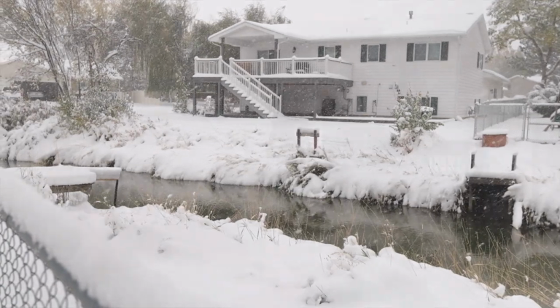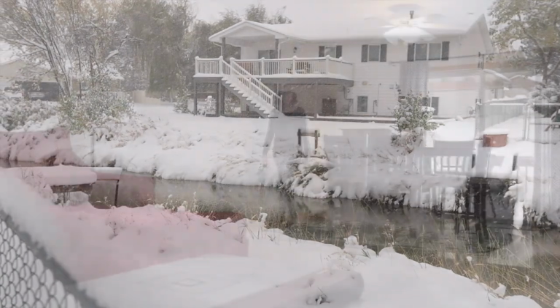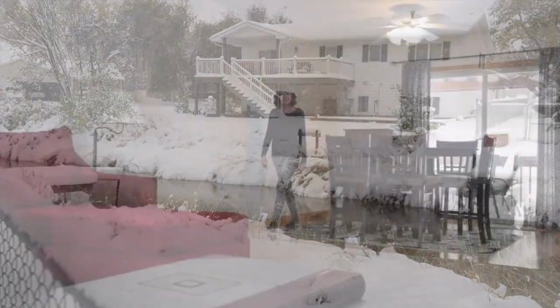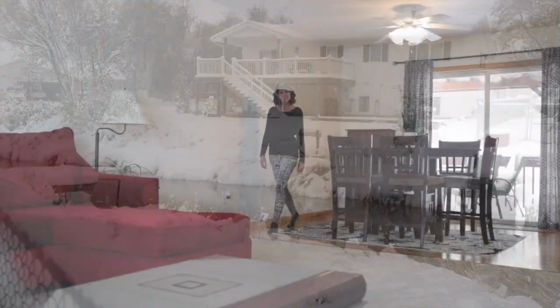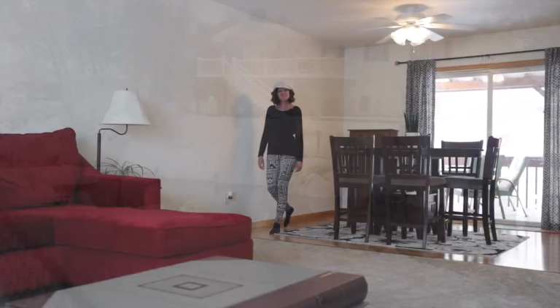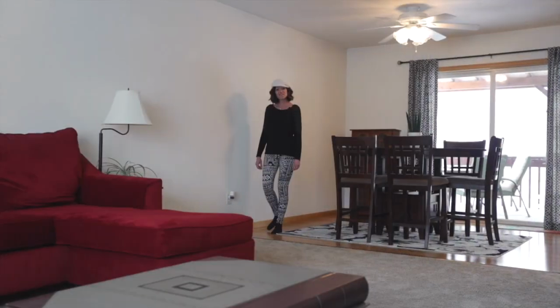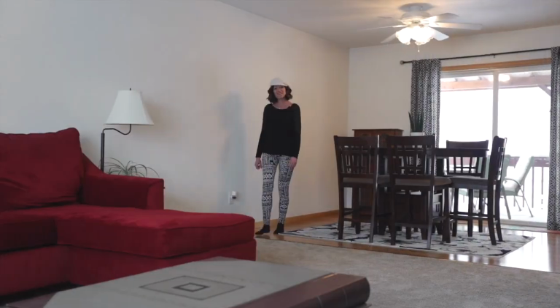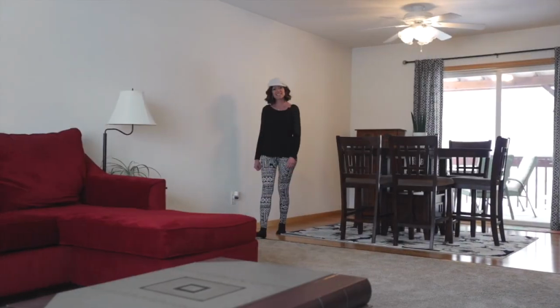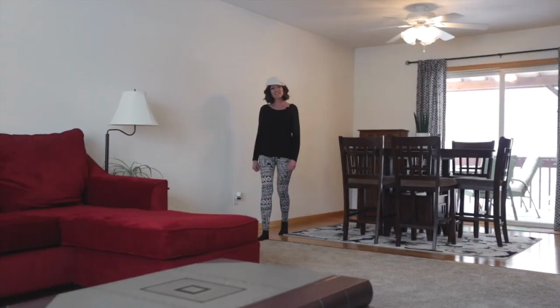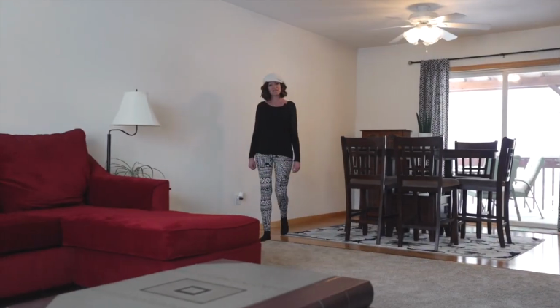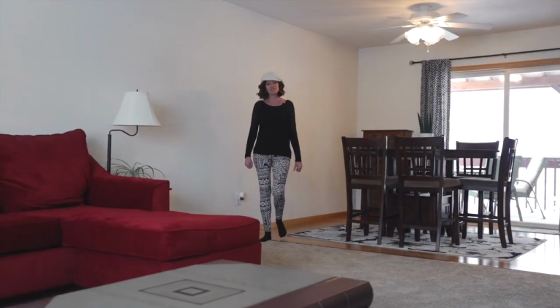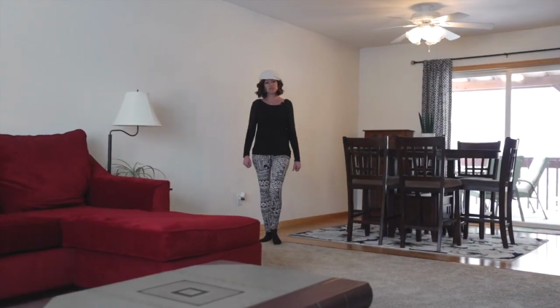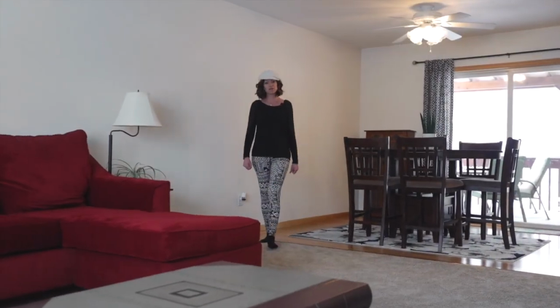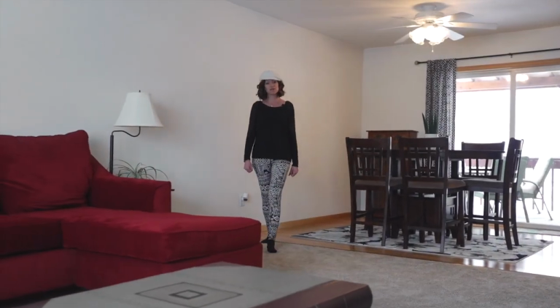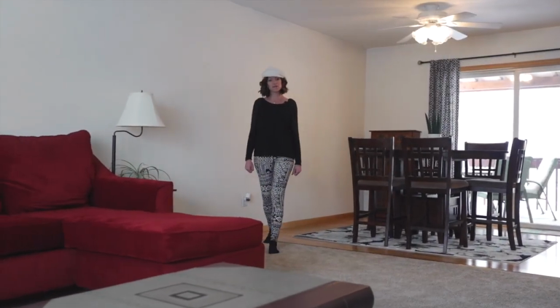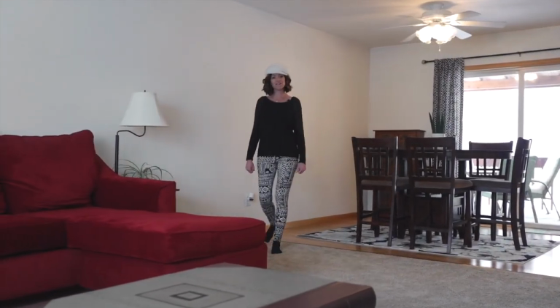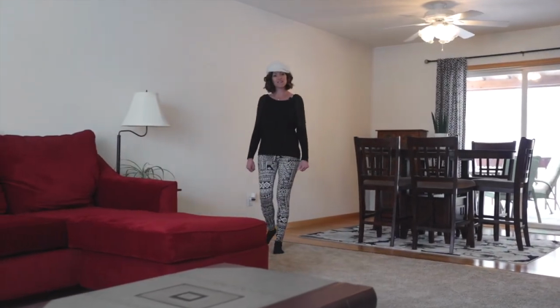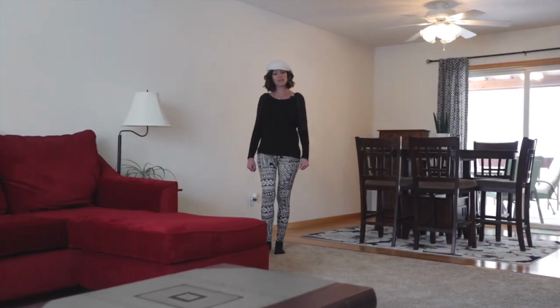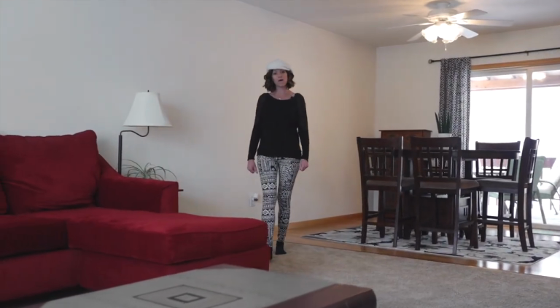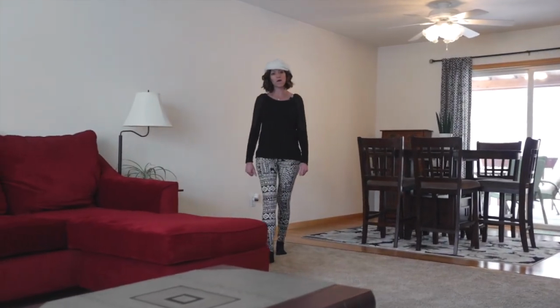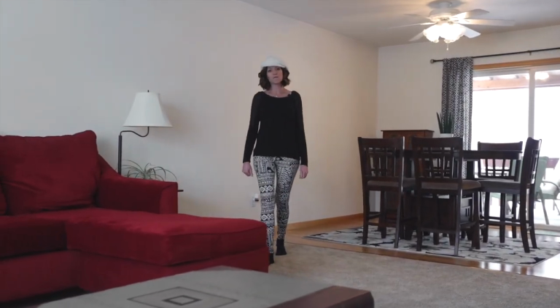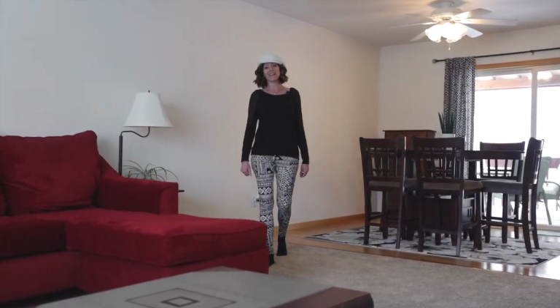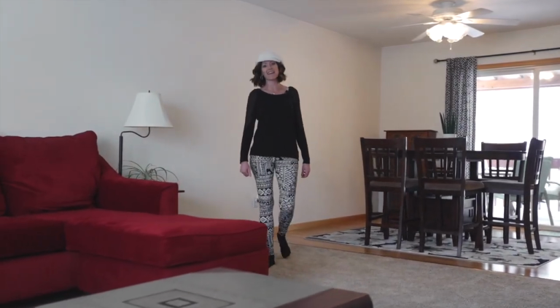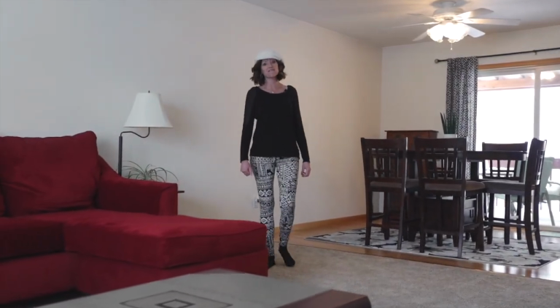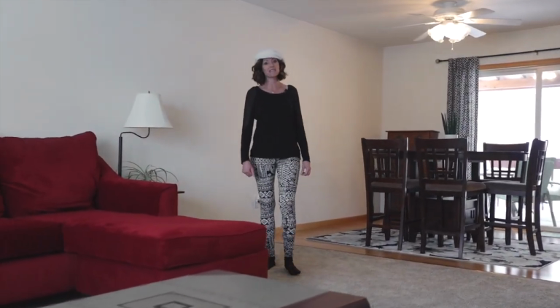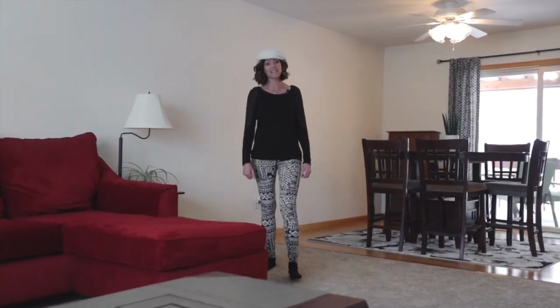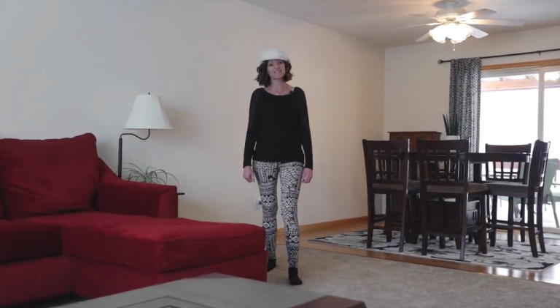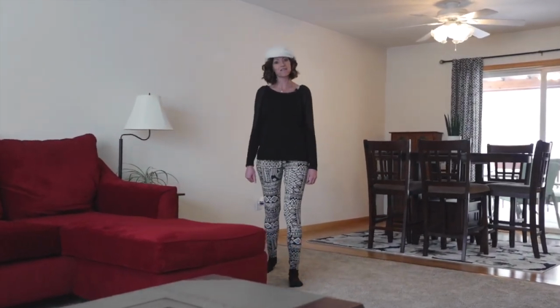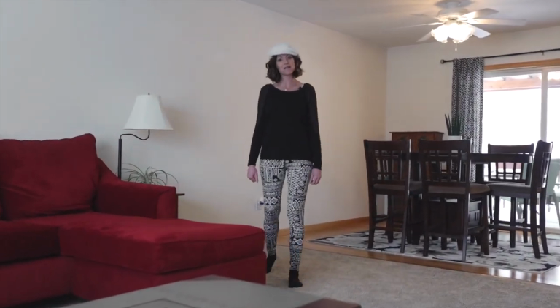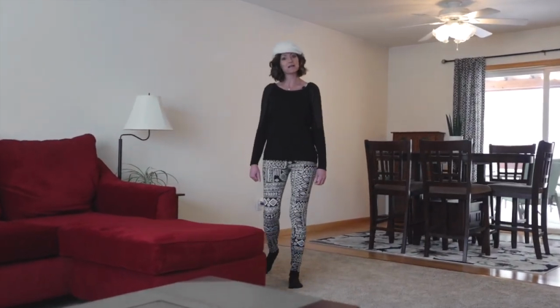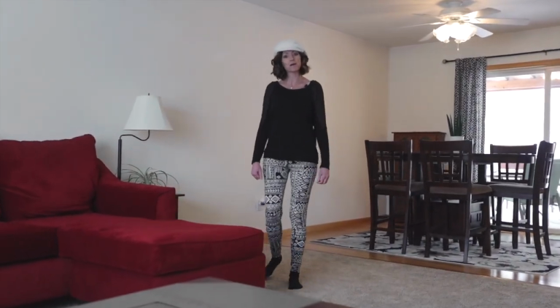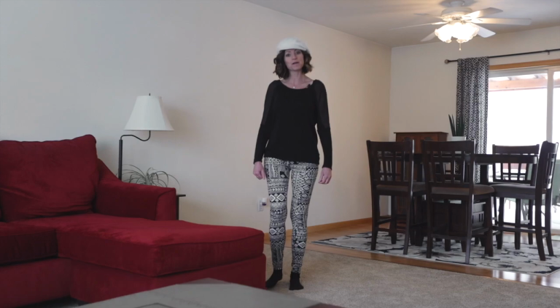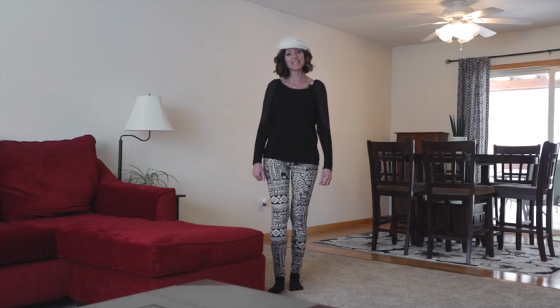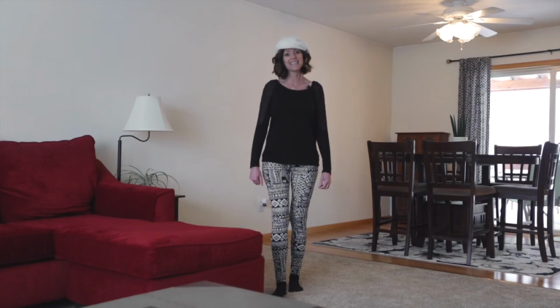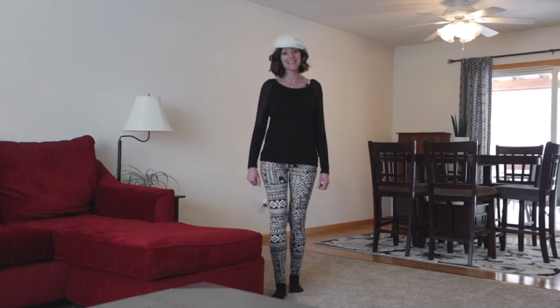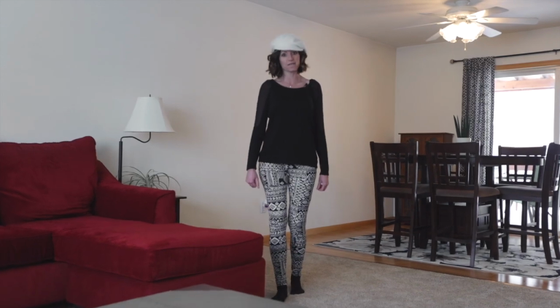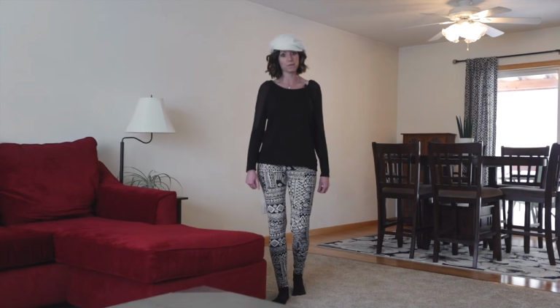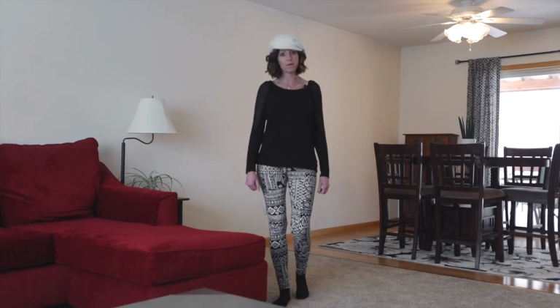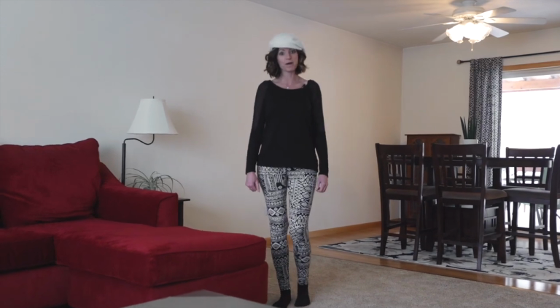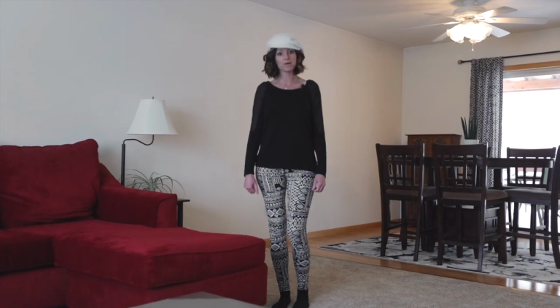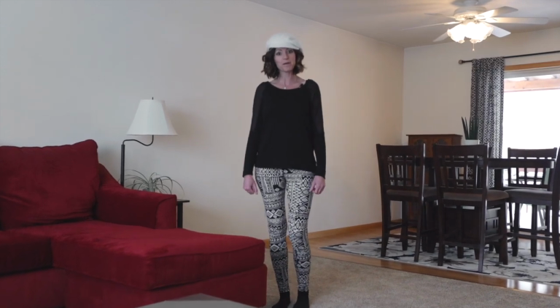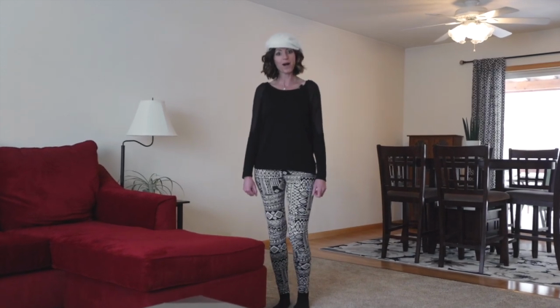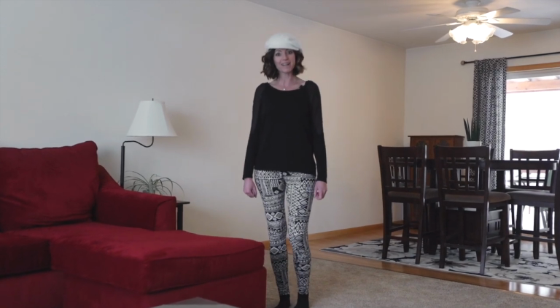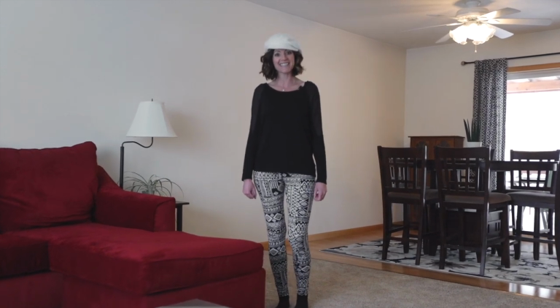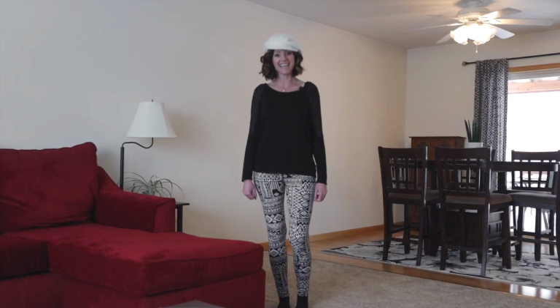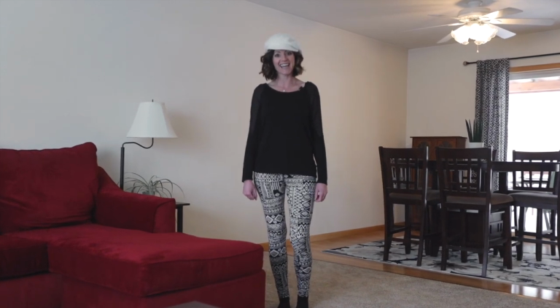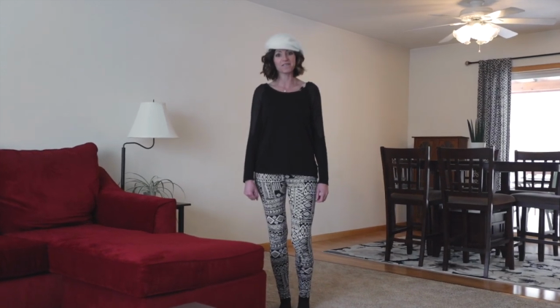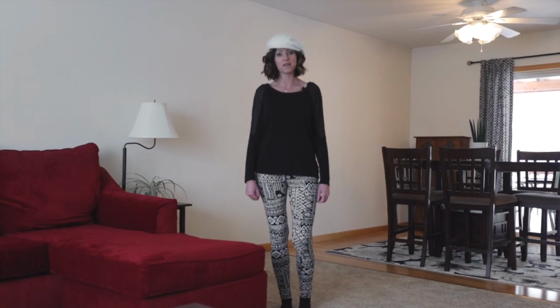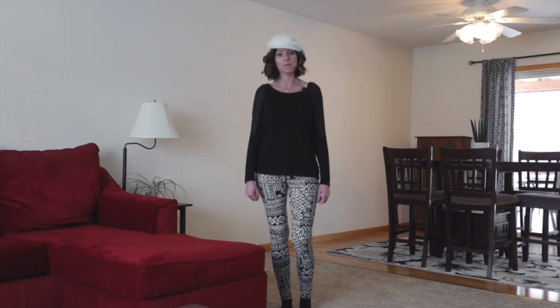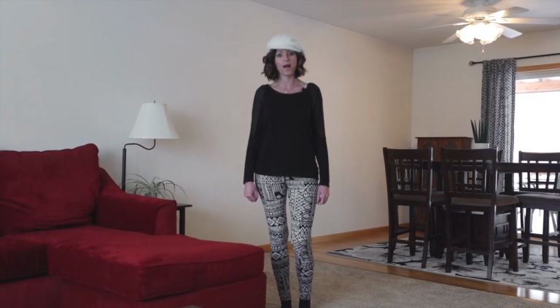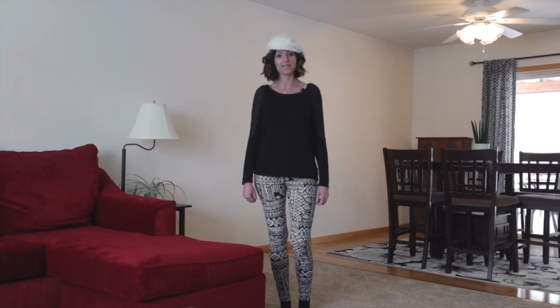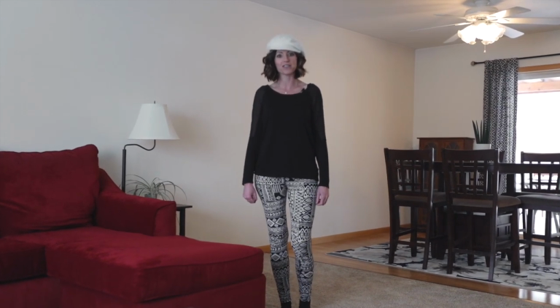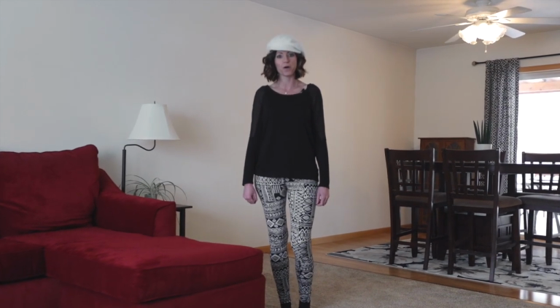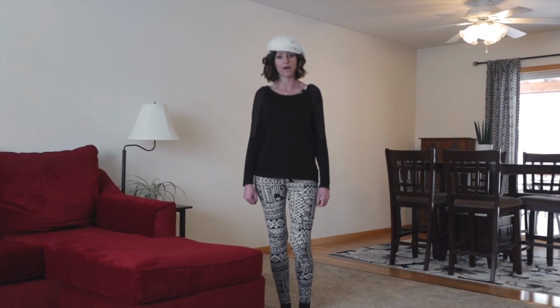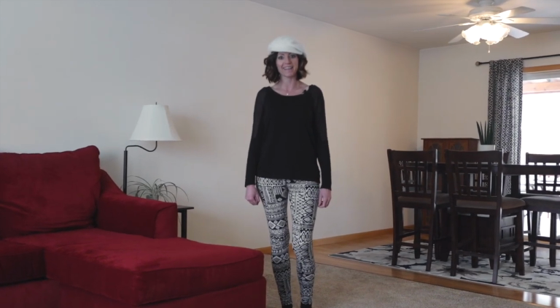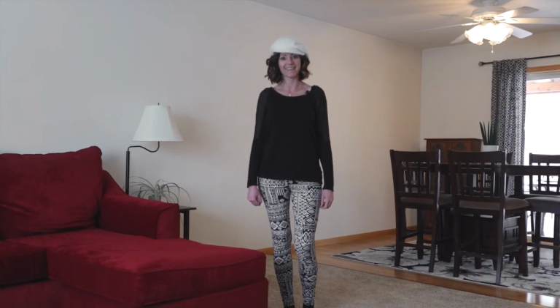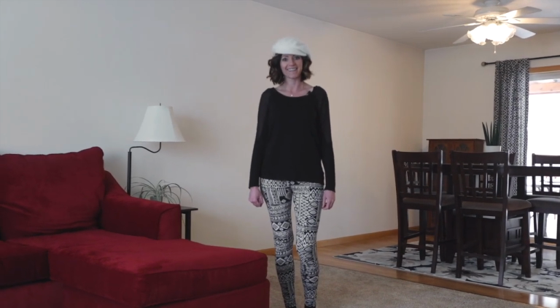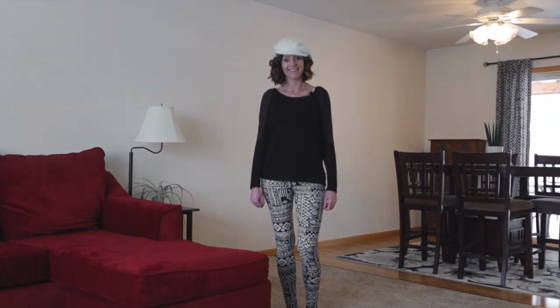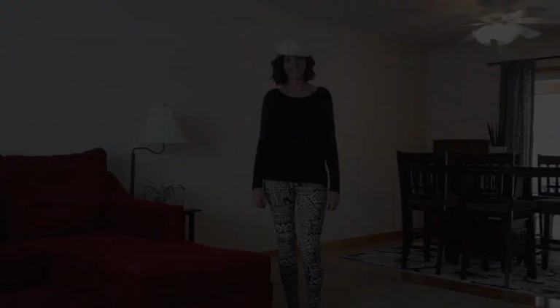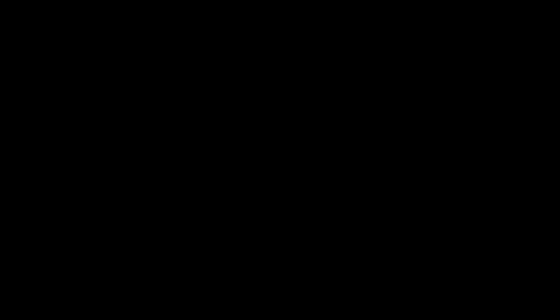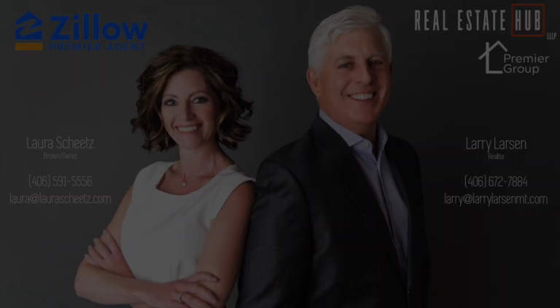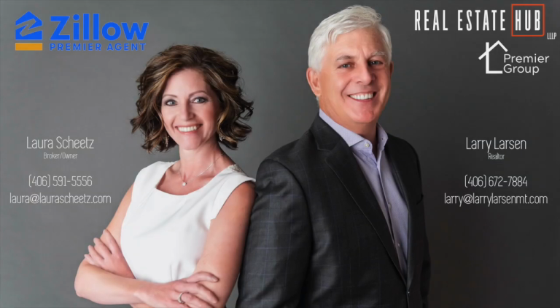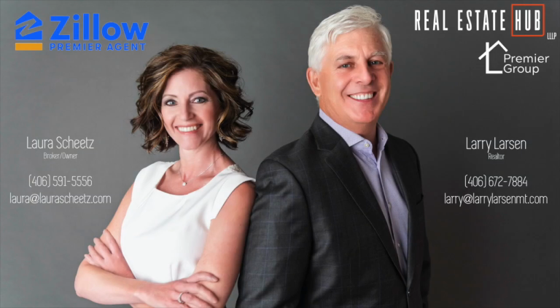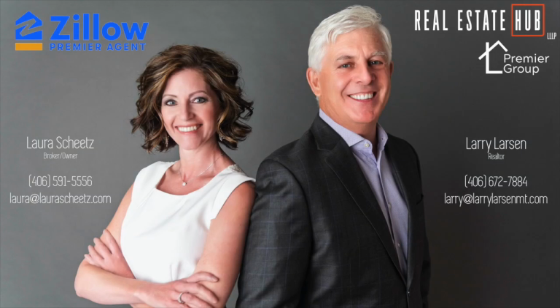Thank you for taking a virtual tour of this home. If you'd like to view it in person, give the Premier Group a call today for your private showing. Thank you.